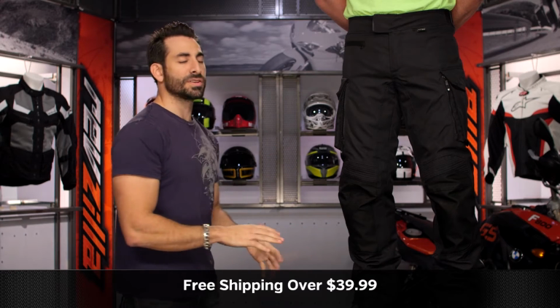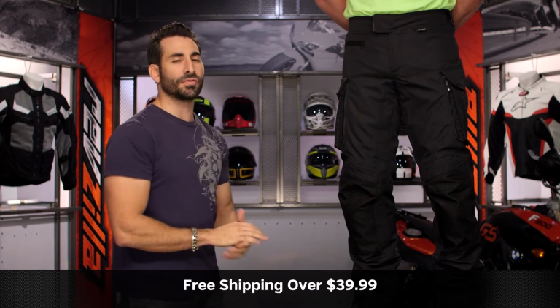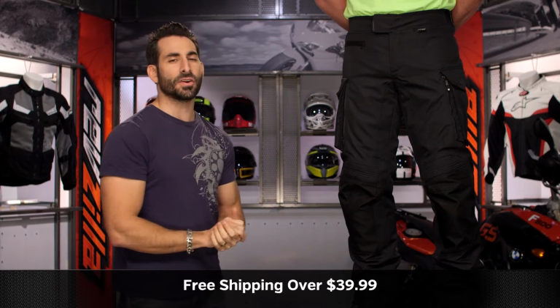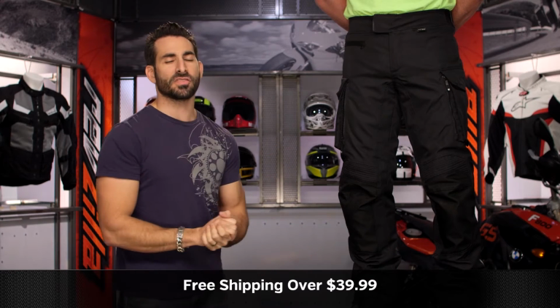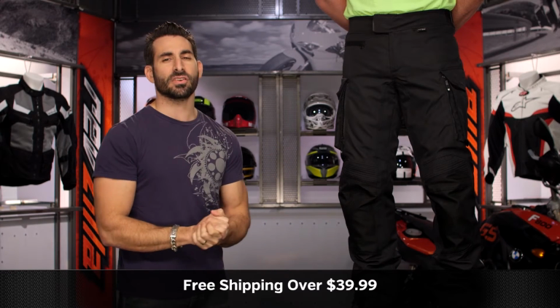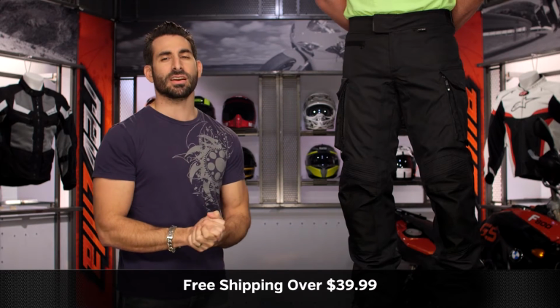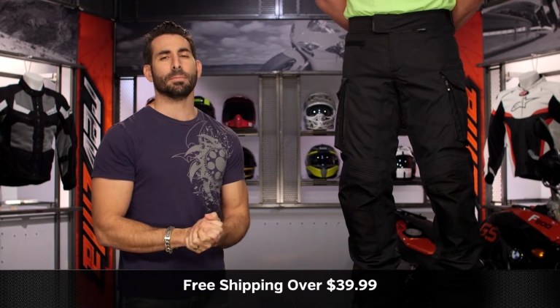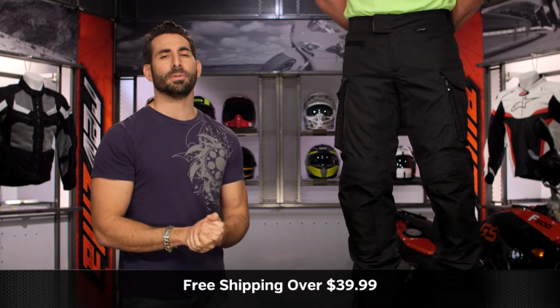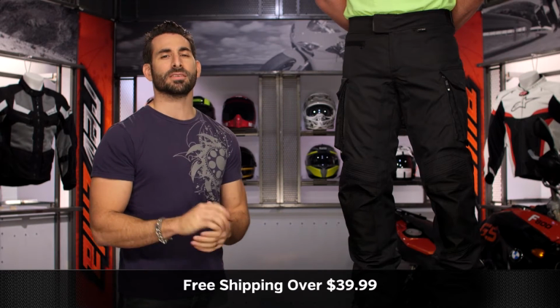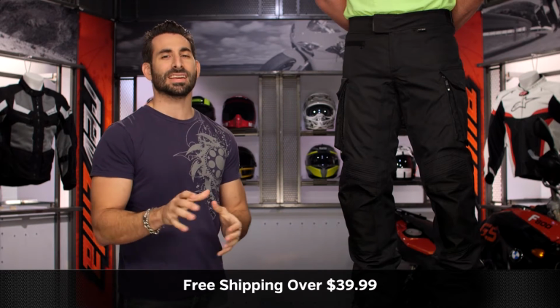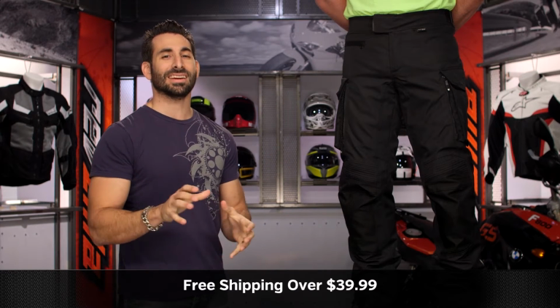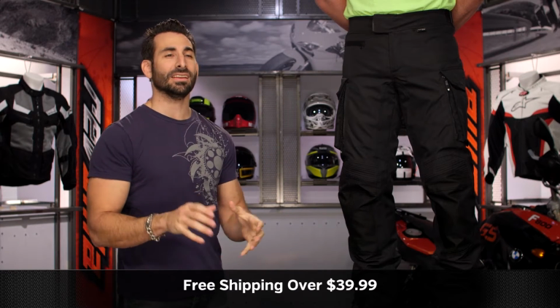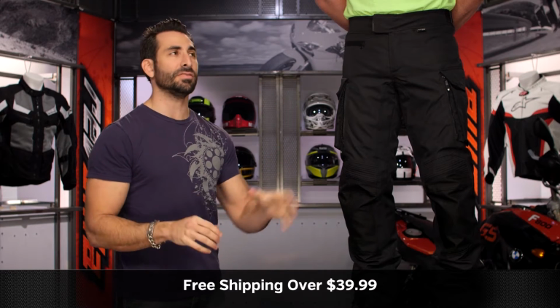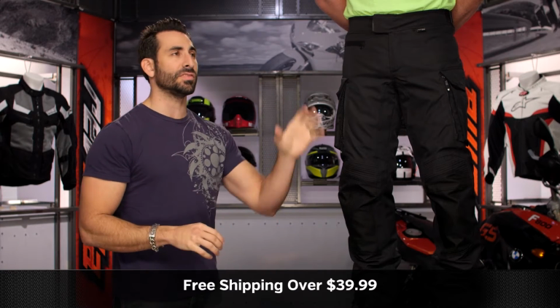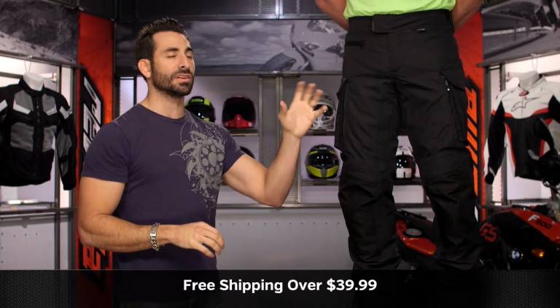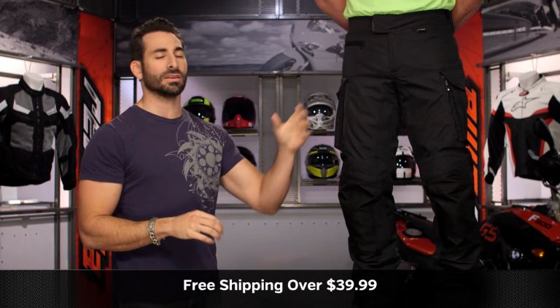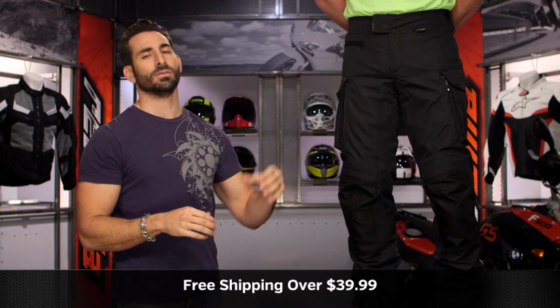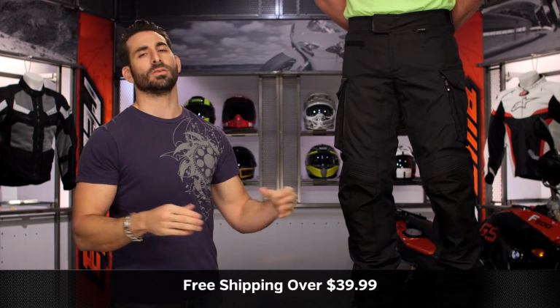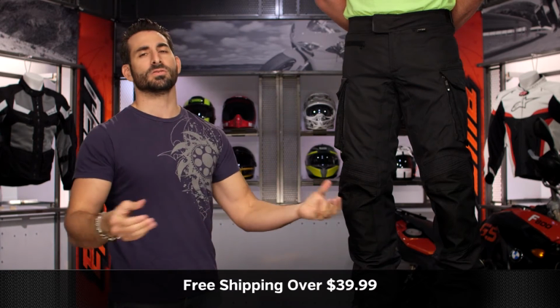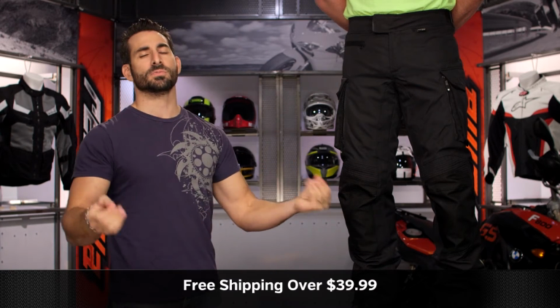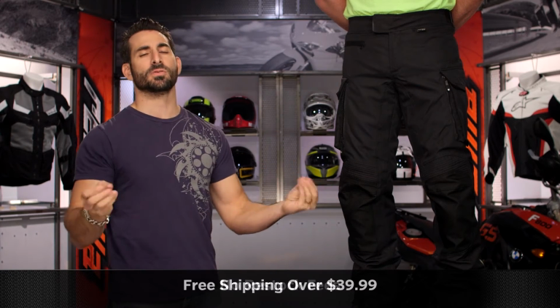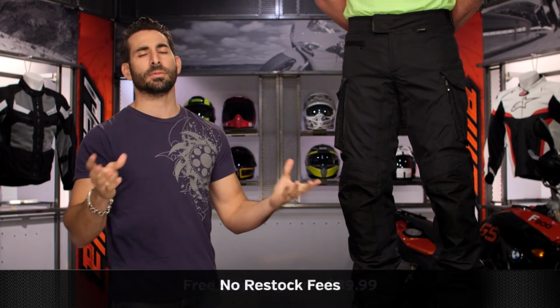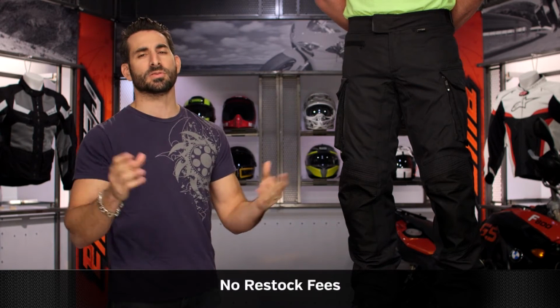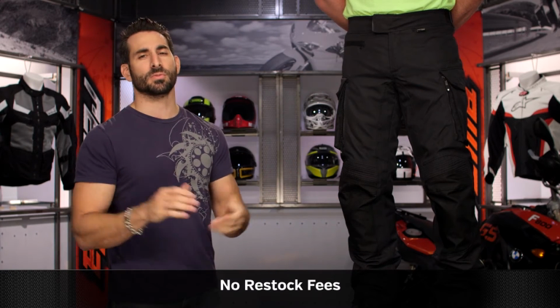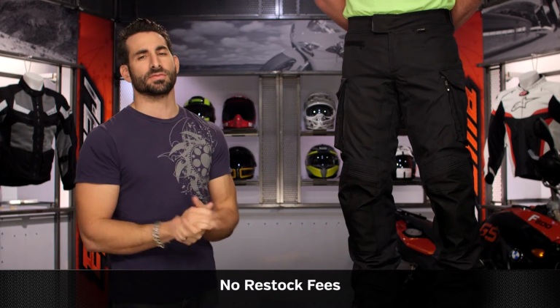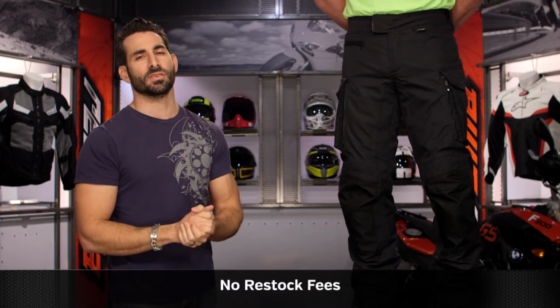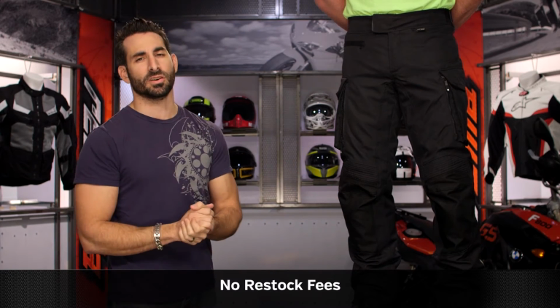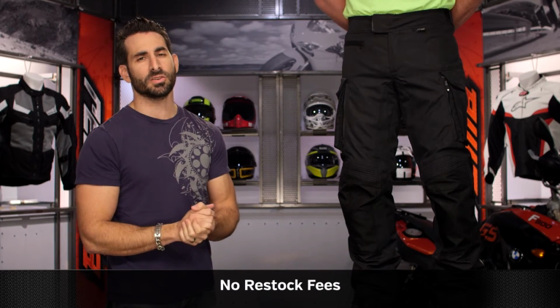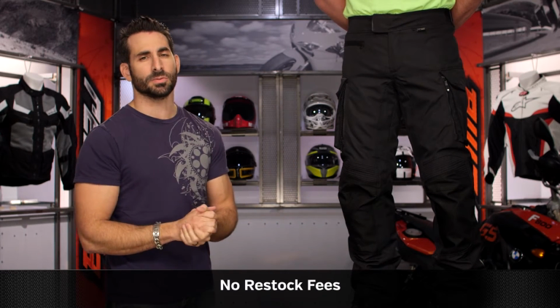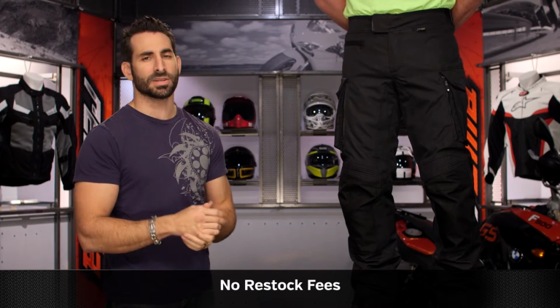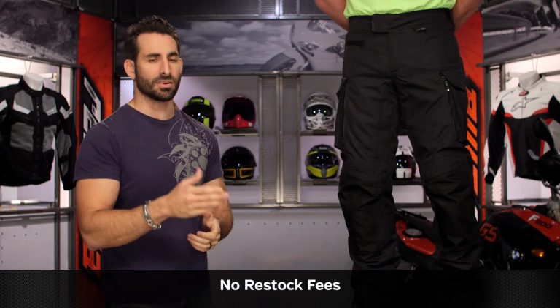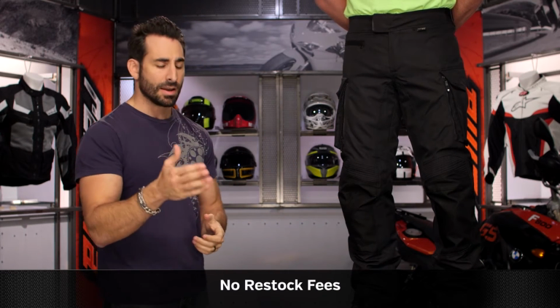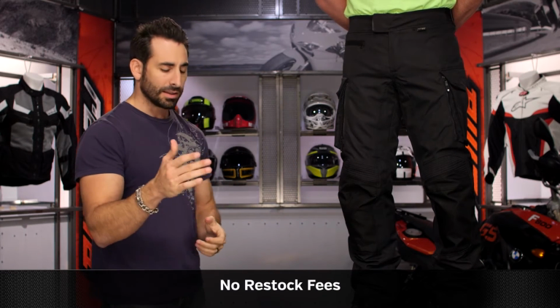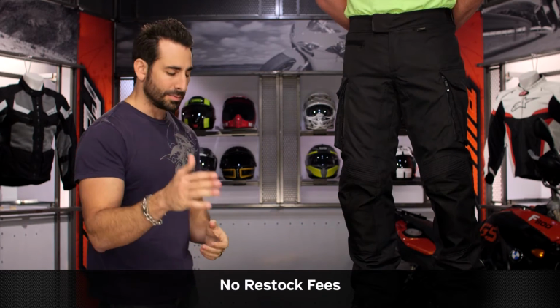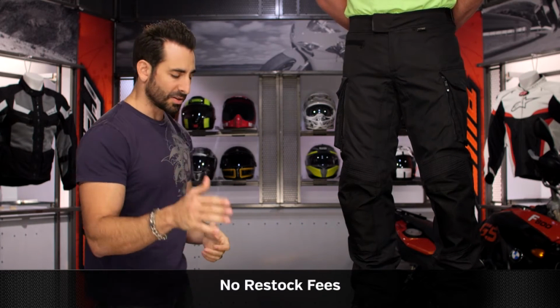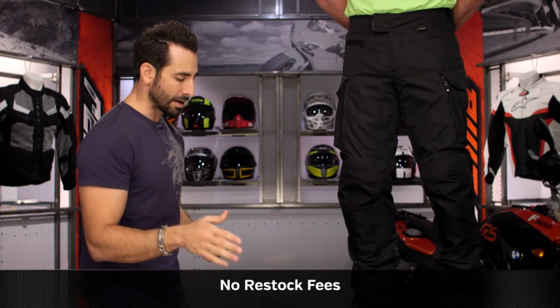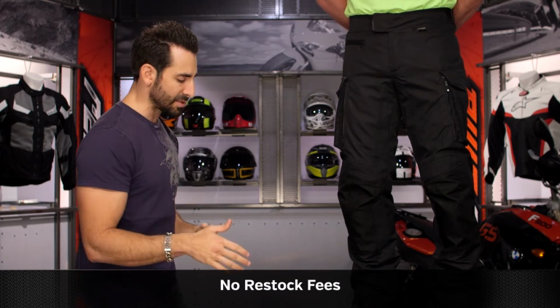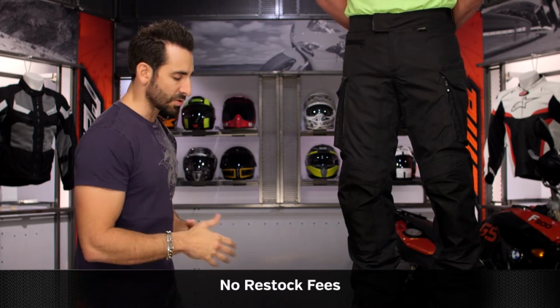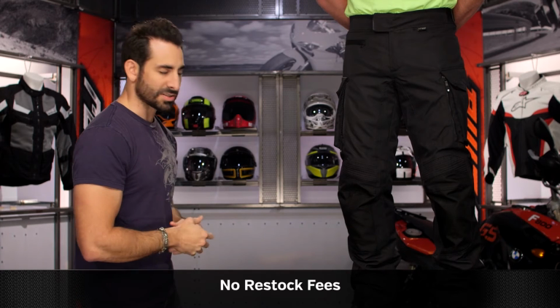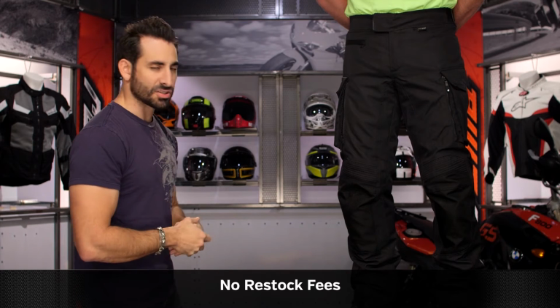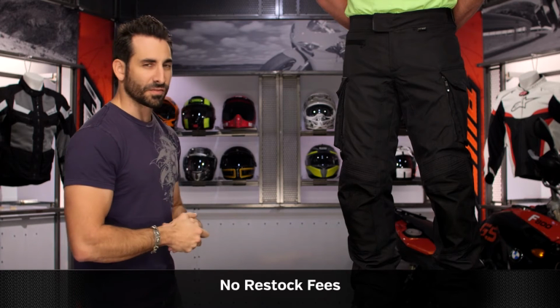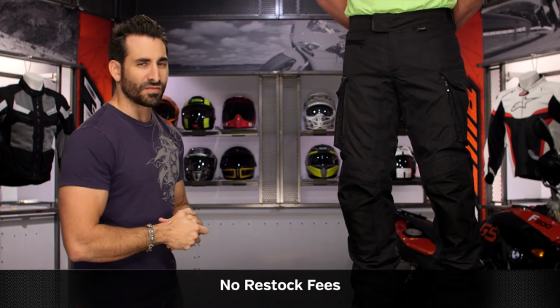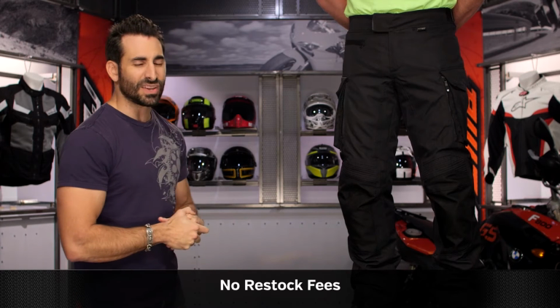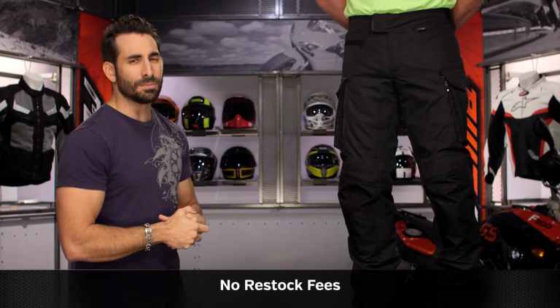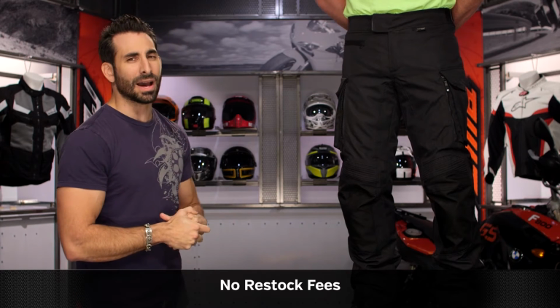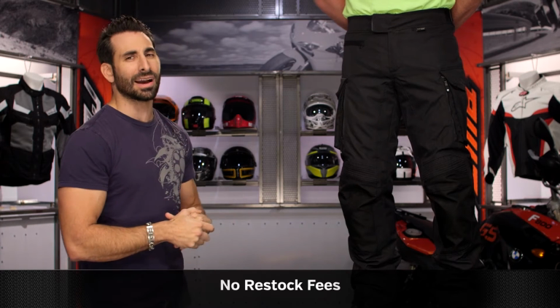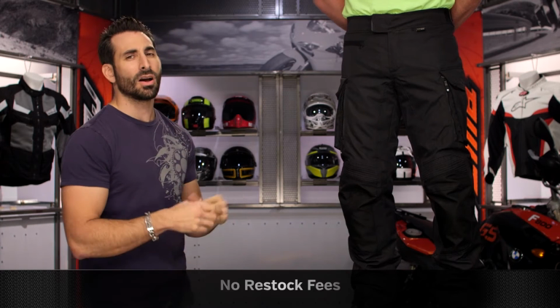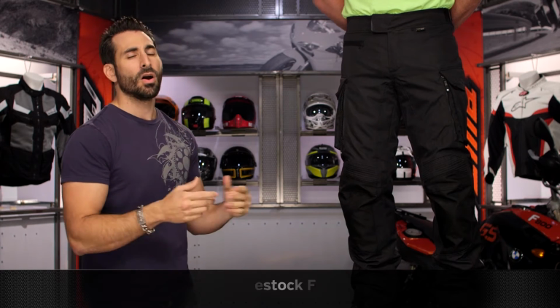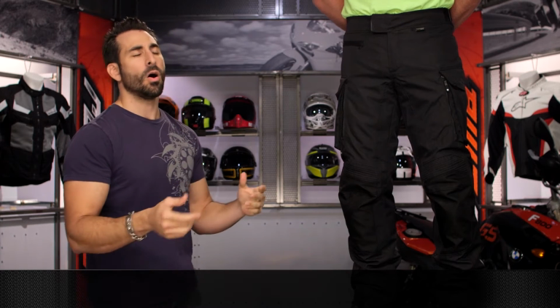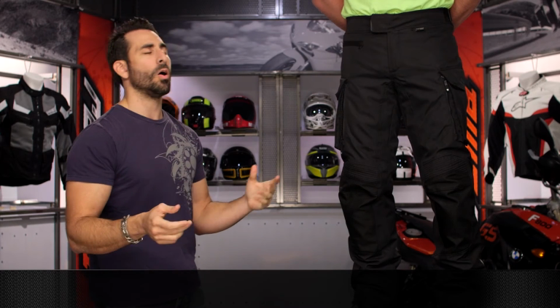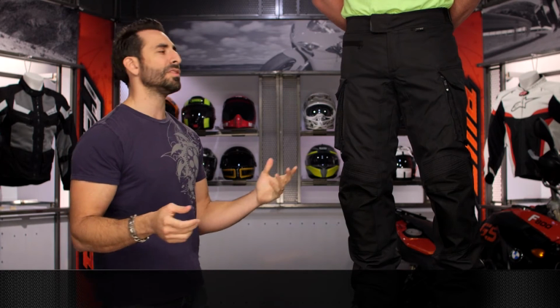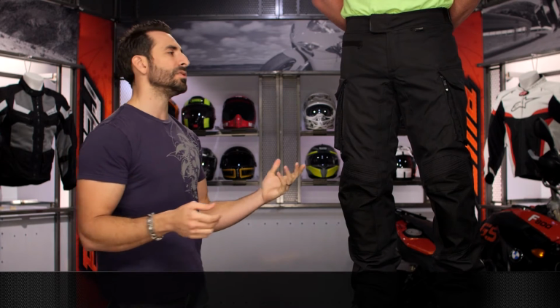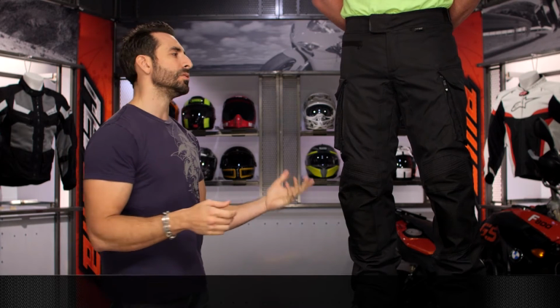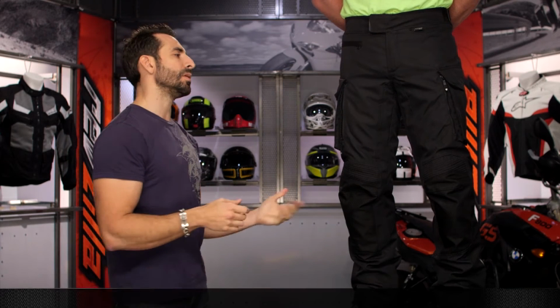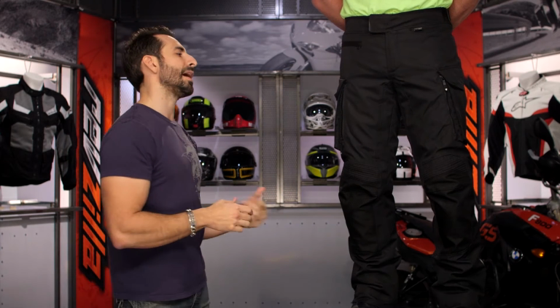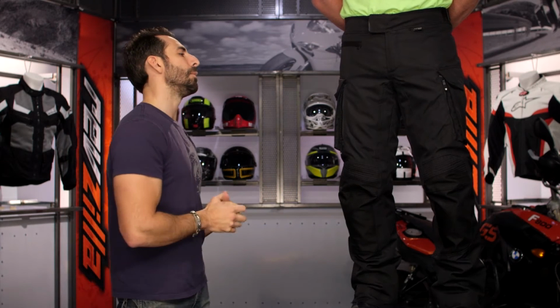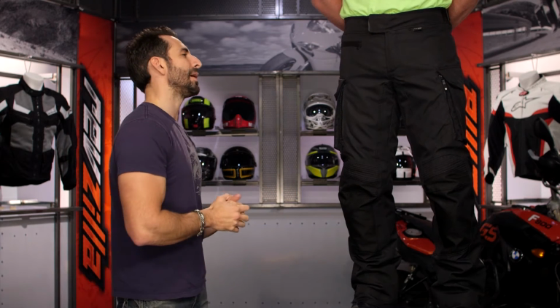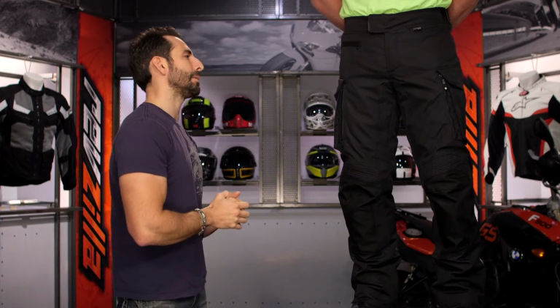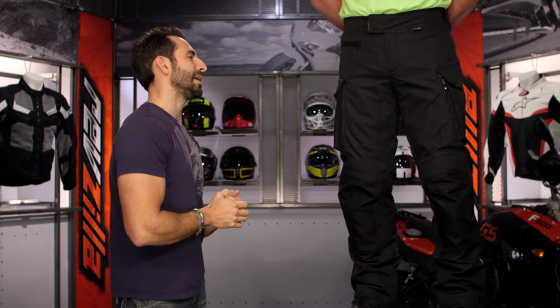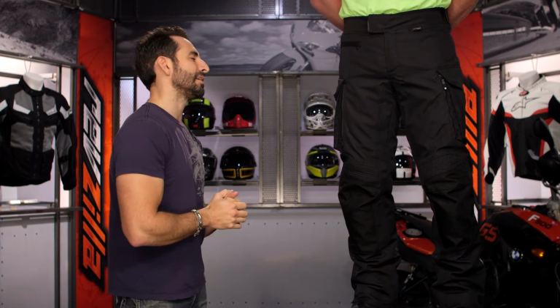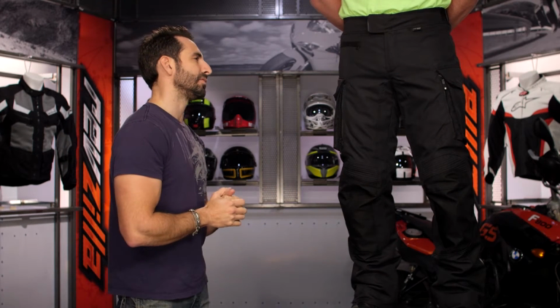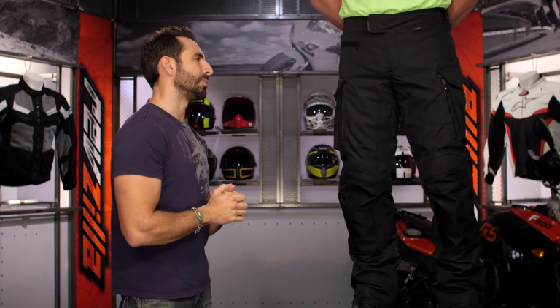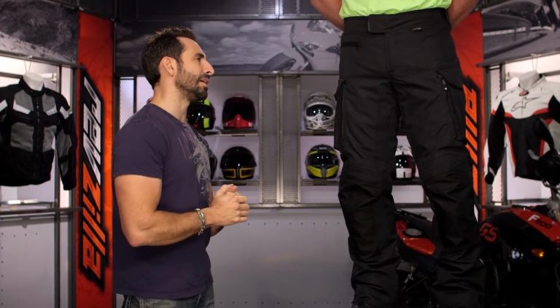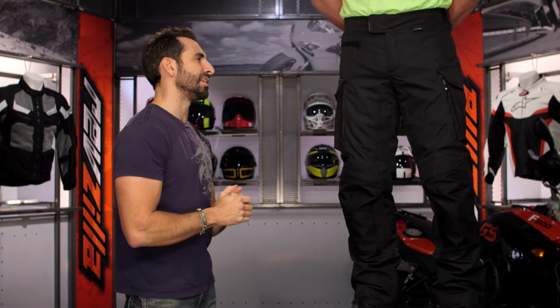We'll ship for free over $39. I'd love it if you click our logo and subscribe to us at RevZilla on our YouTube channel. Leave me your comments, questions, and feedback on the new Outback pant from Revit.